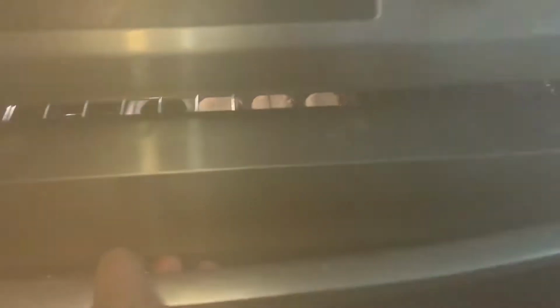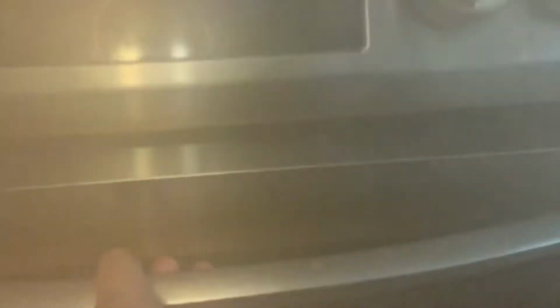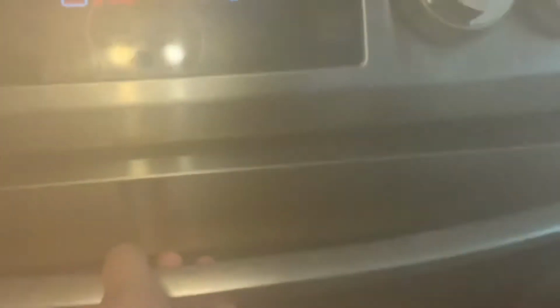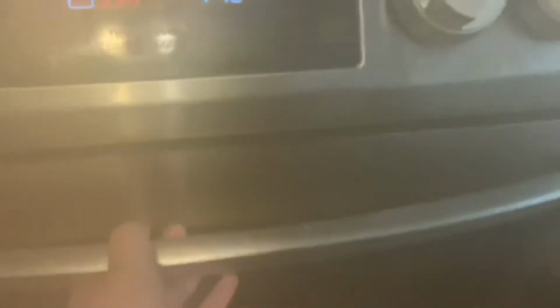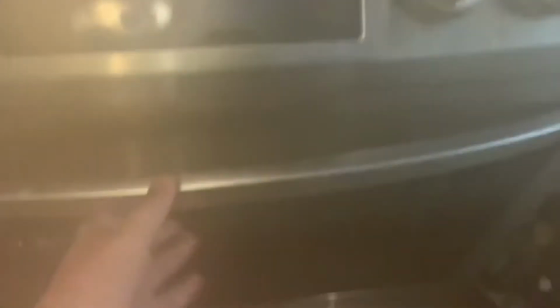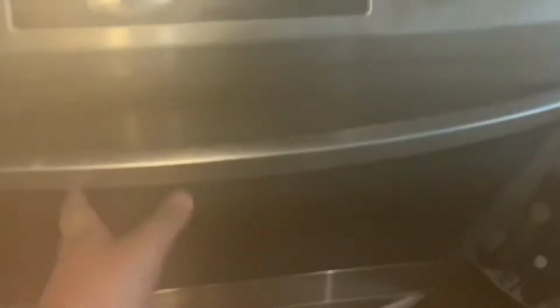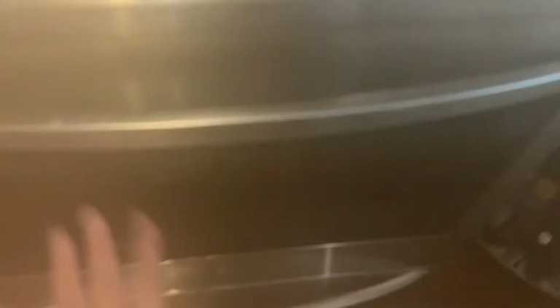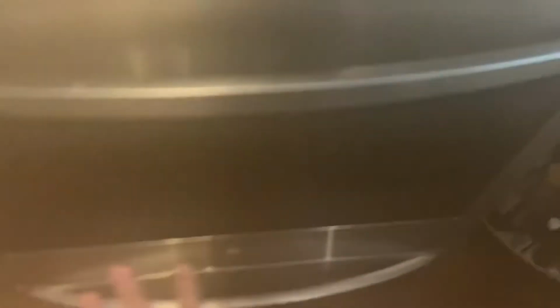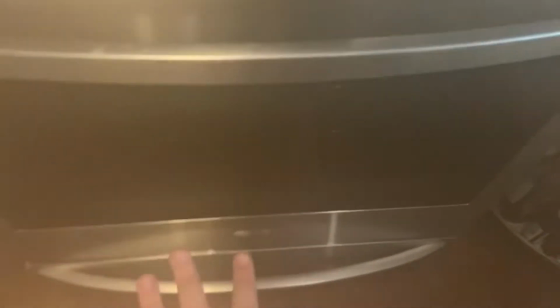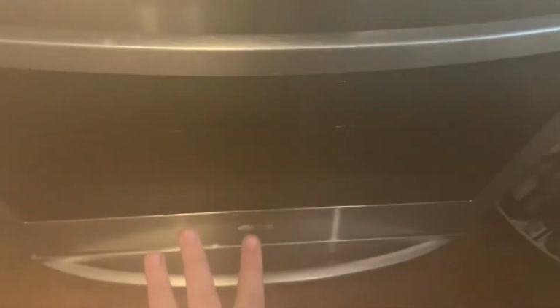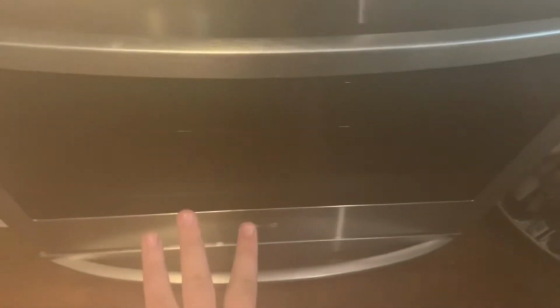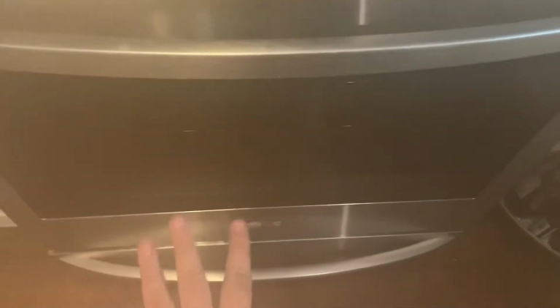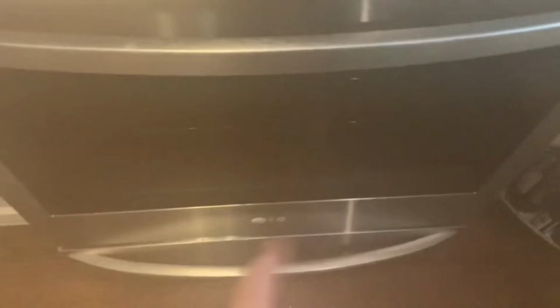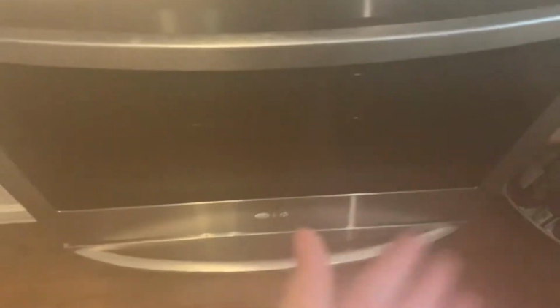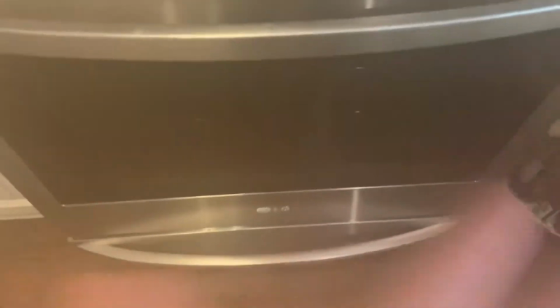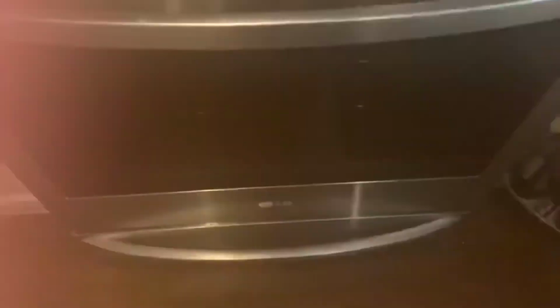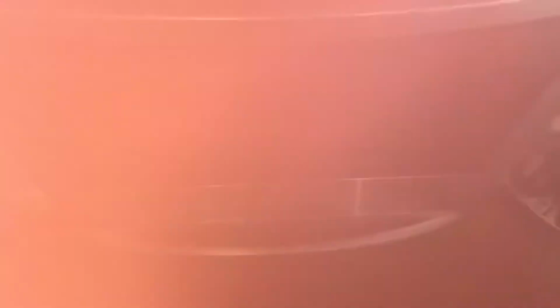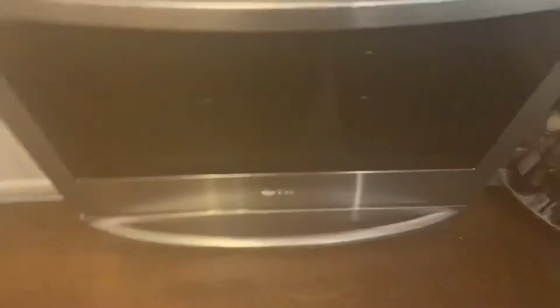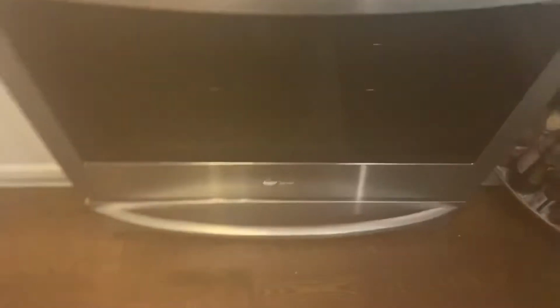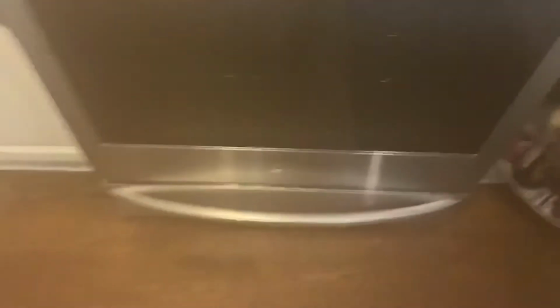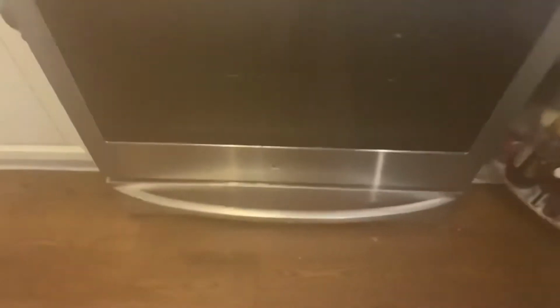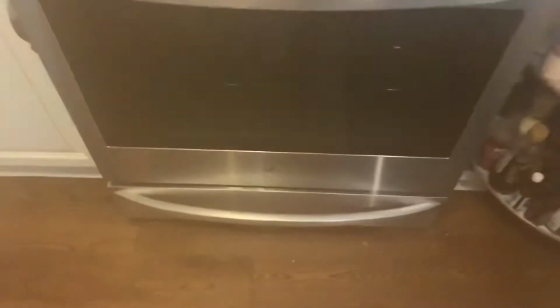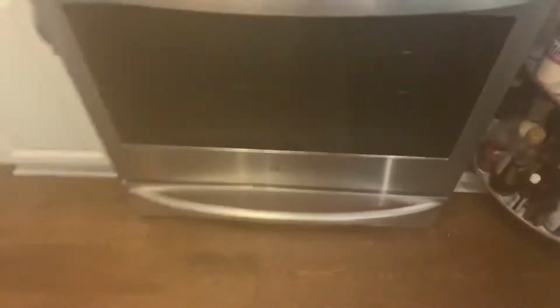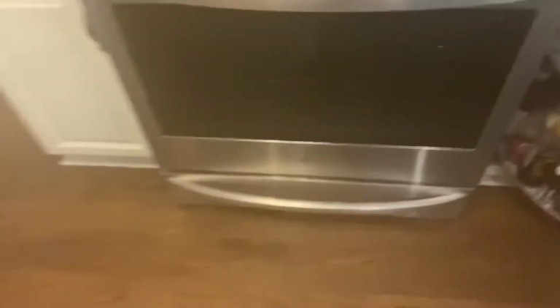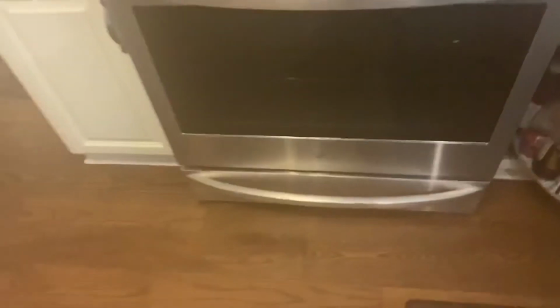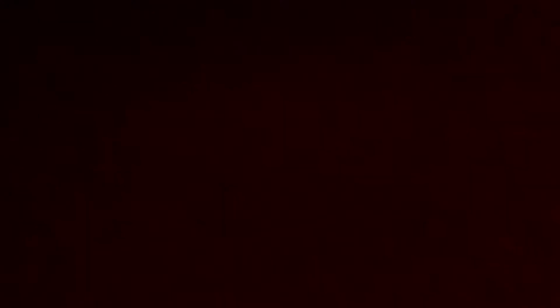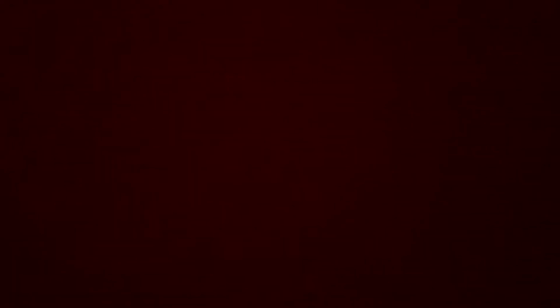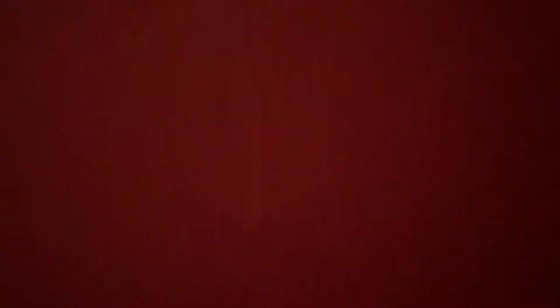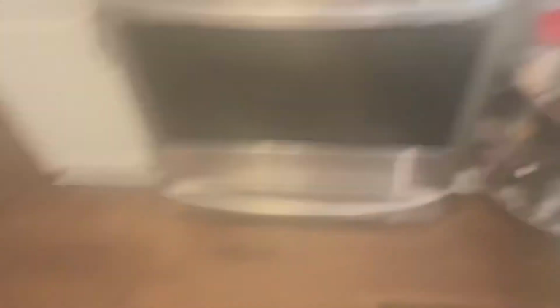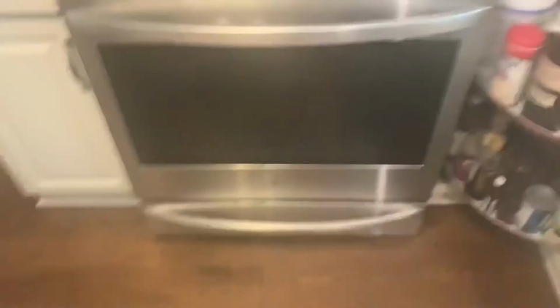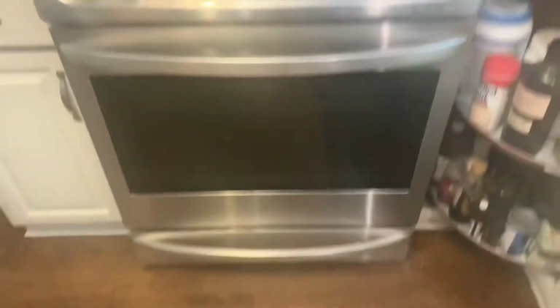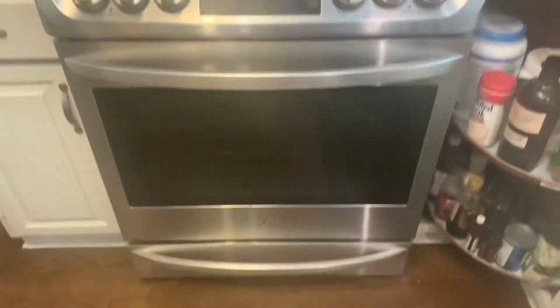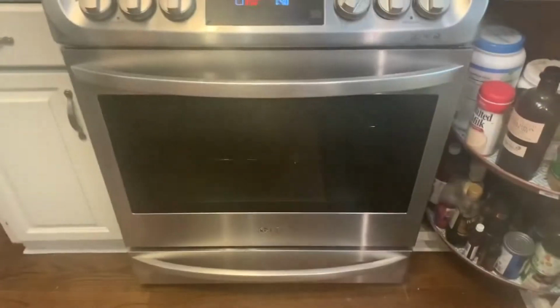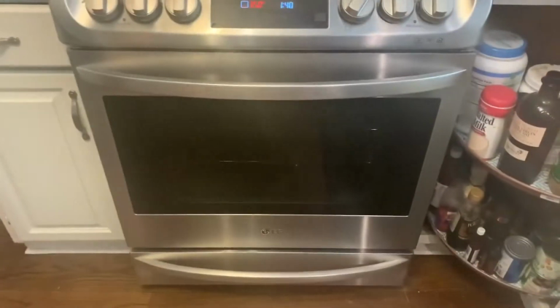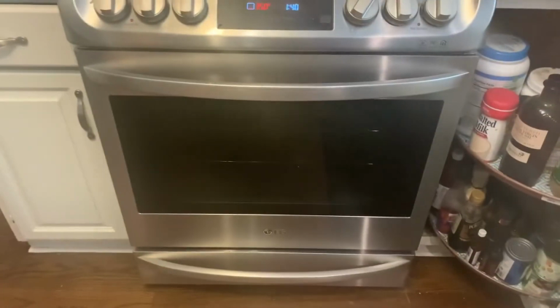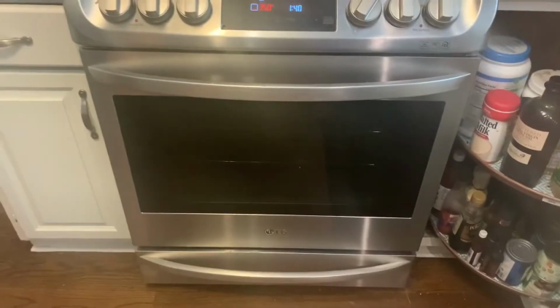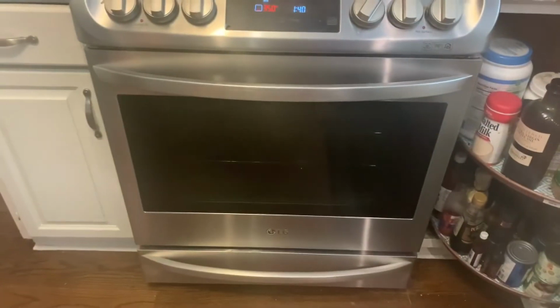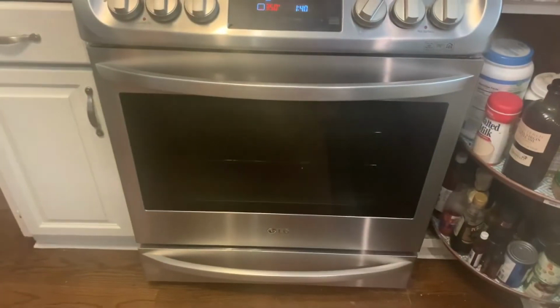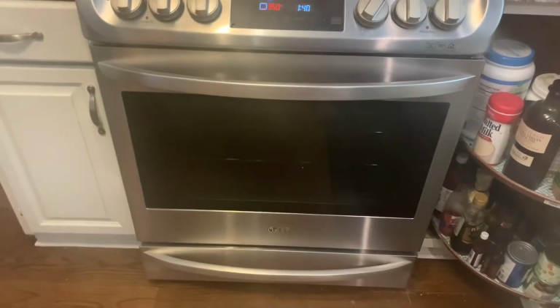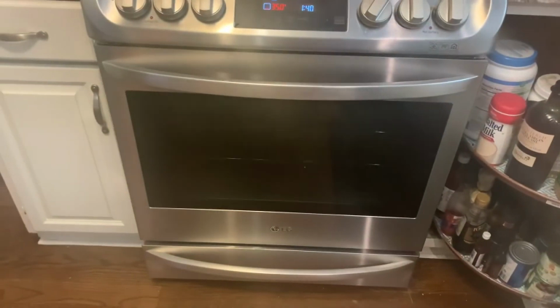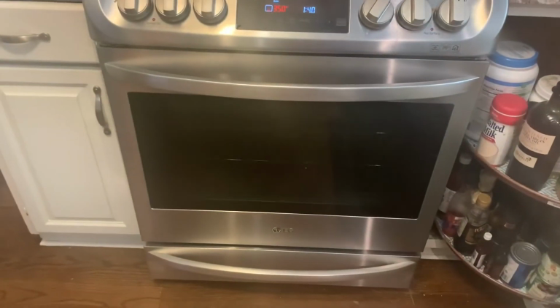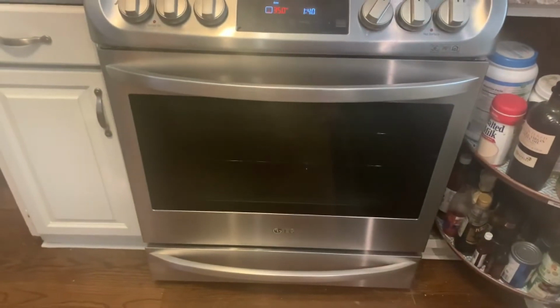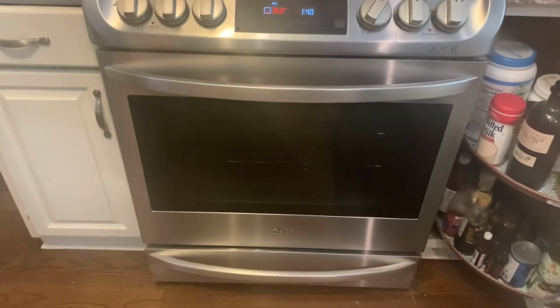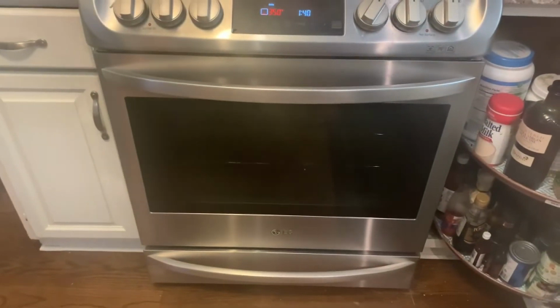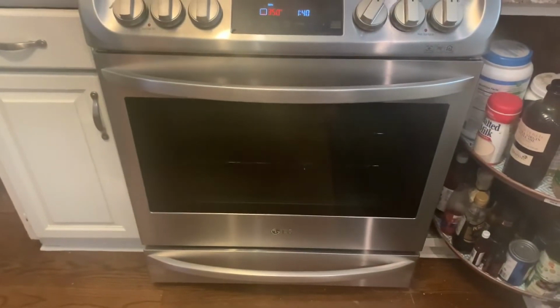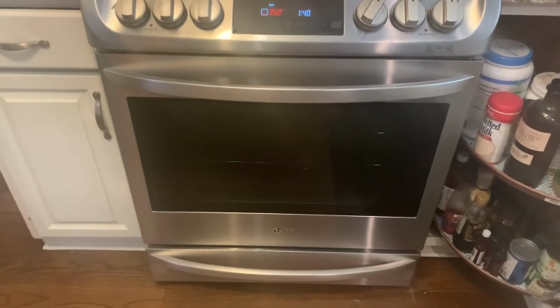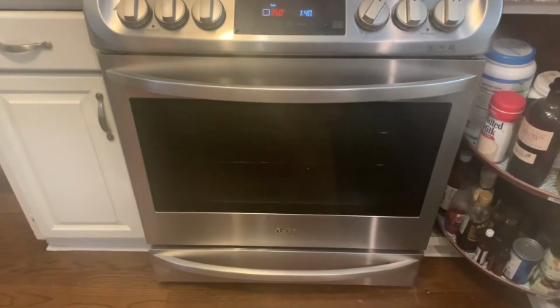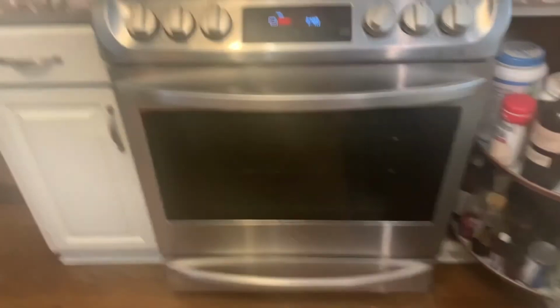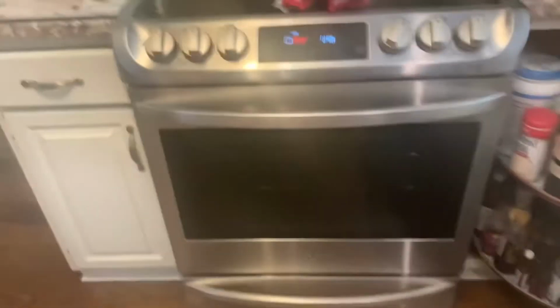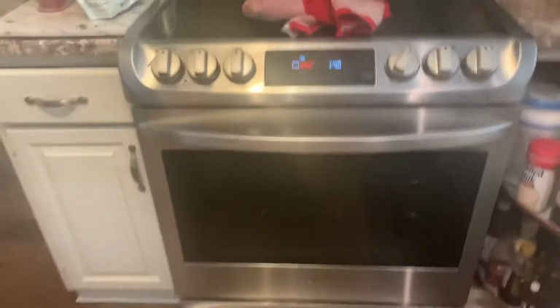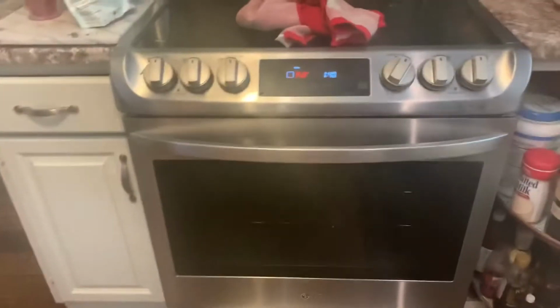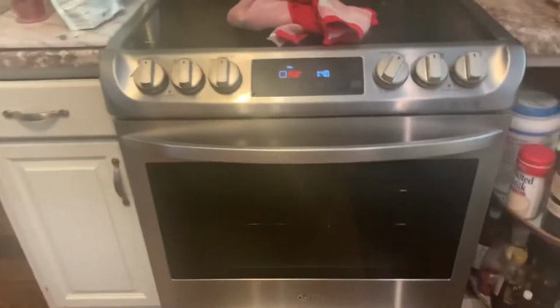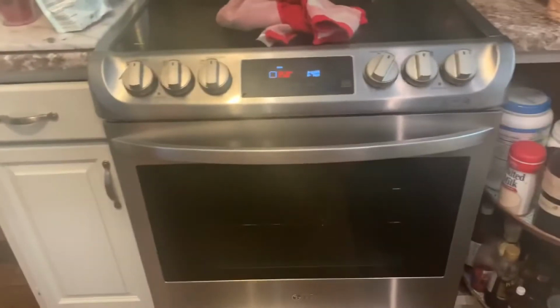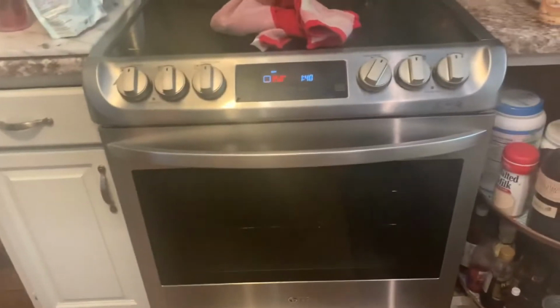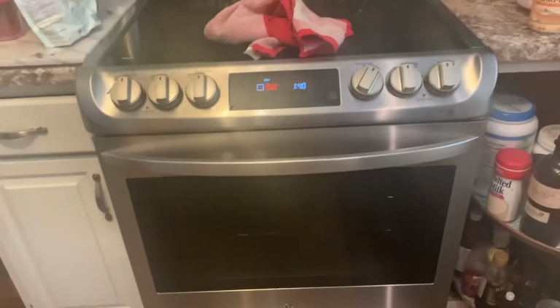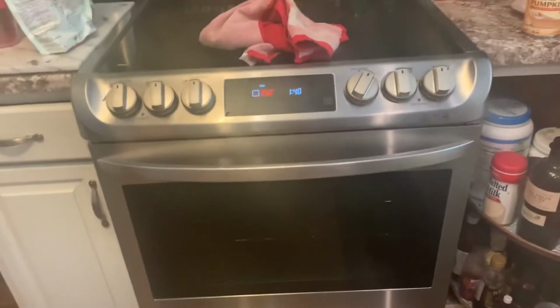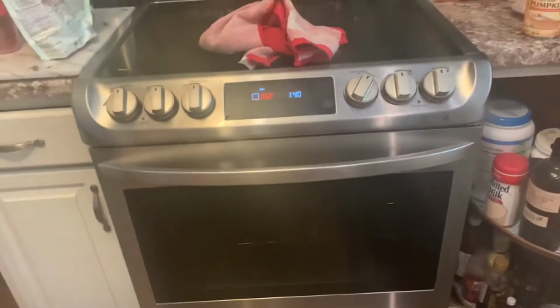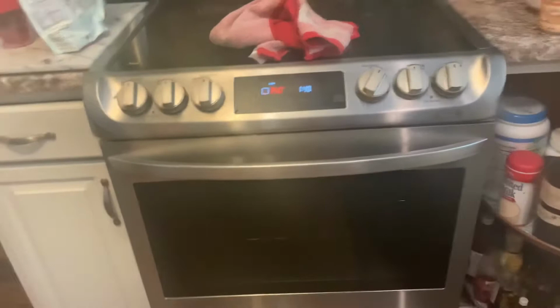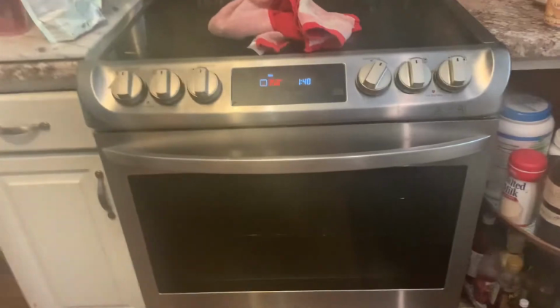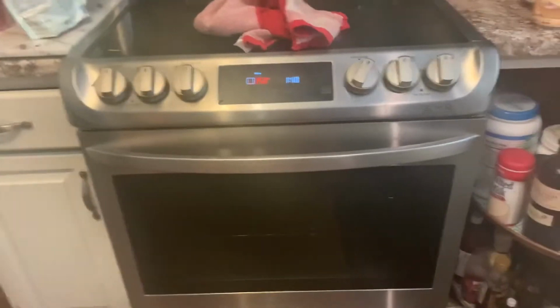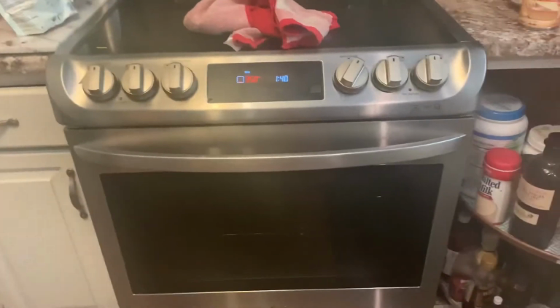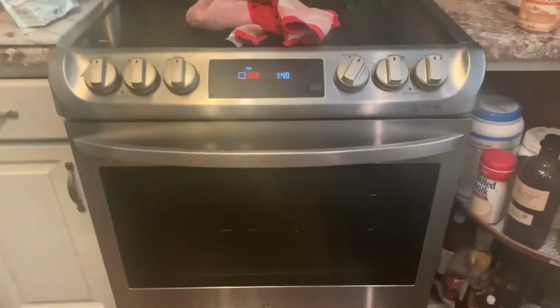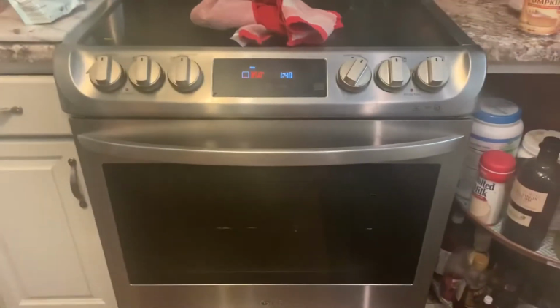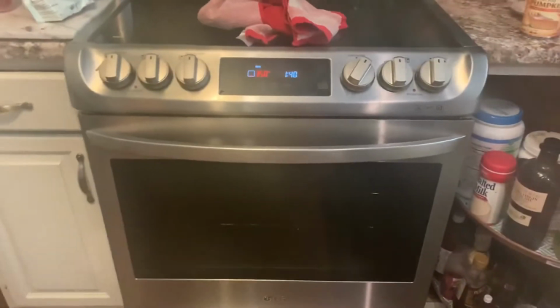They're about time to come out of the oven. I'll check them with a toothpick, and then we'll let them cool, and then we'll frost the cupcakes.